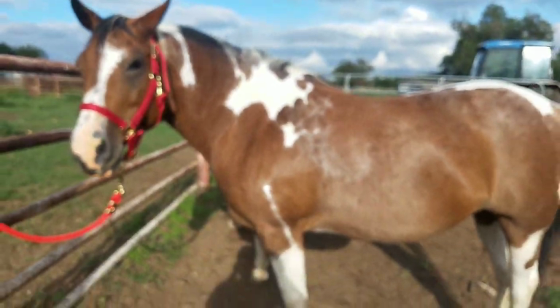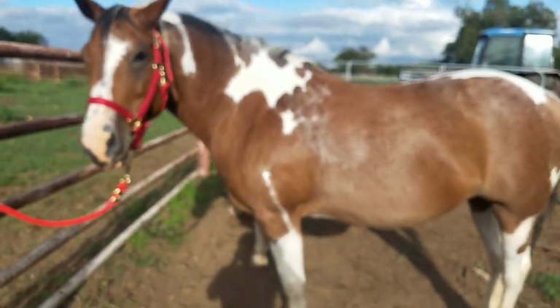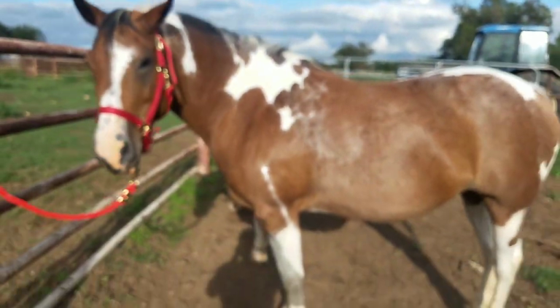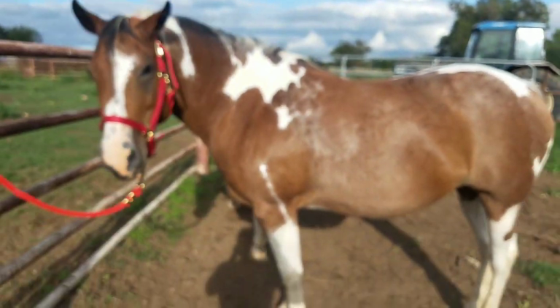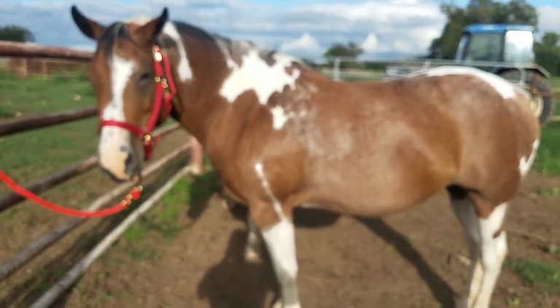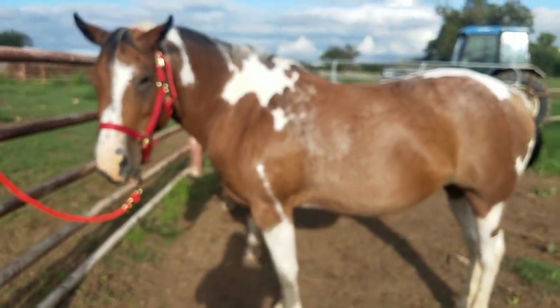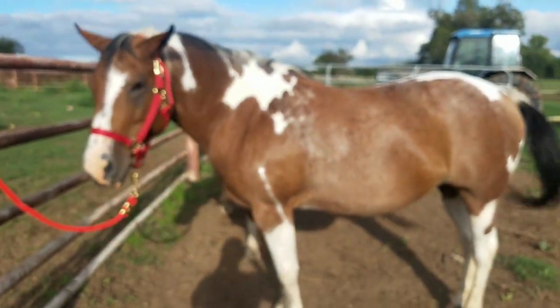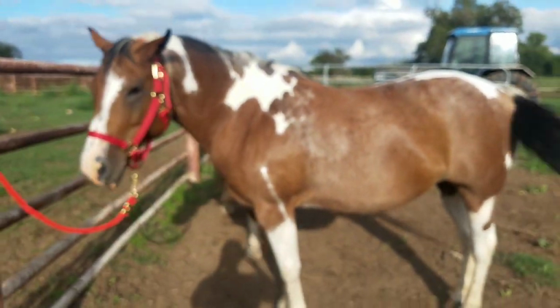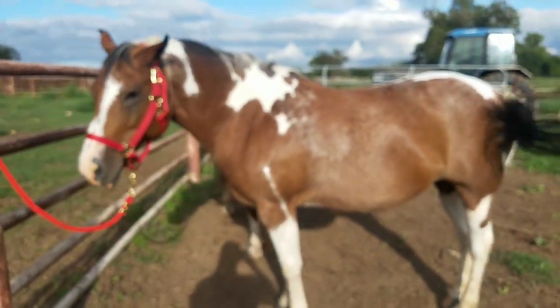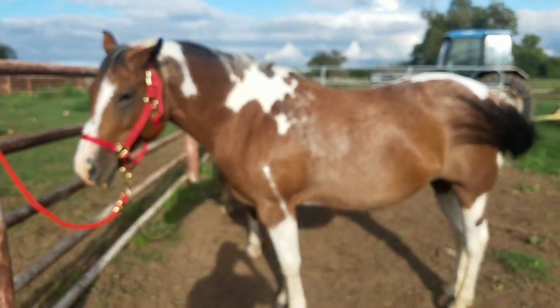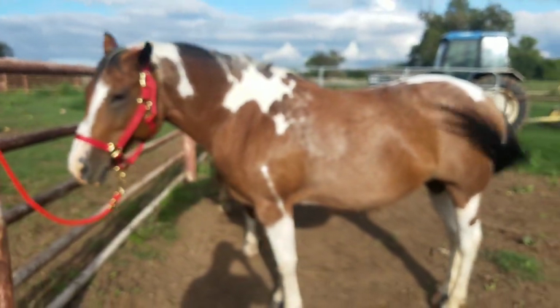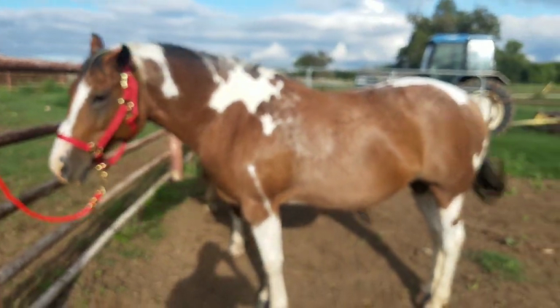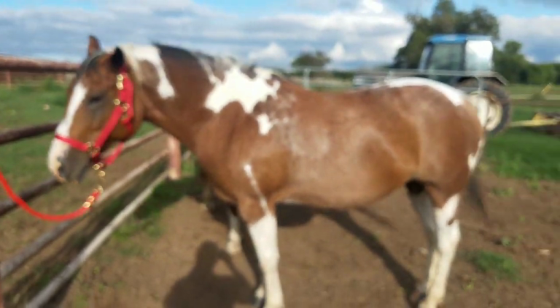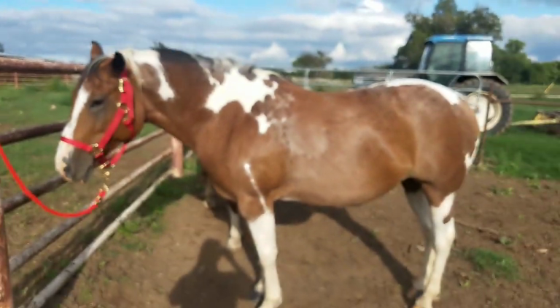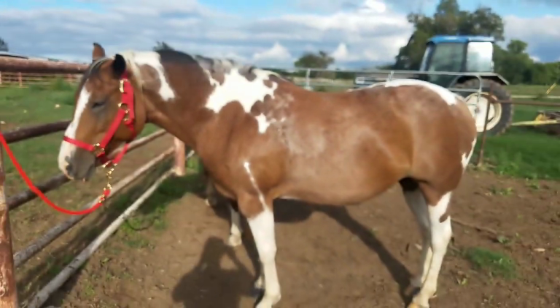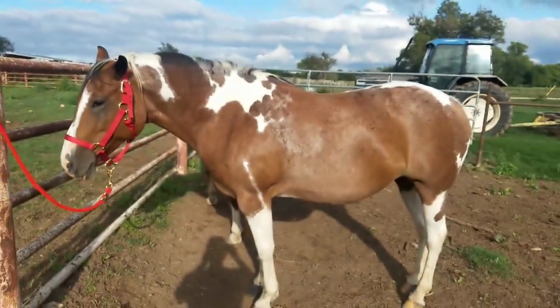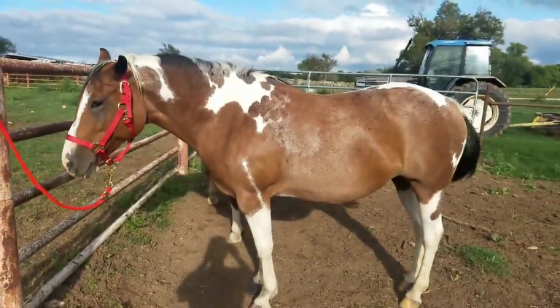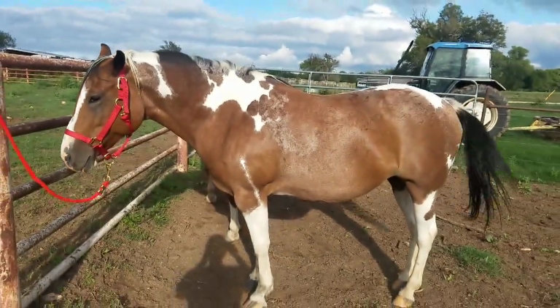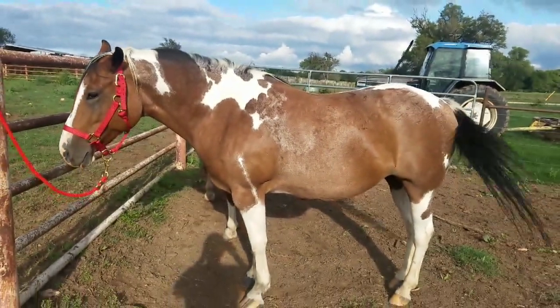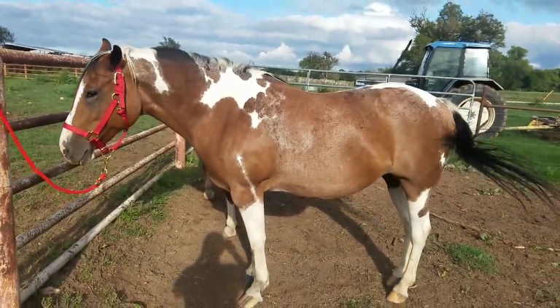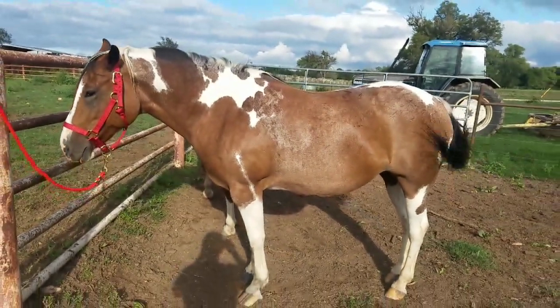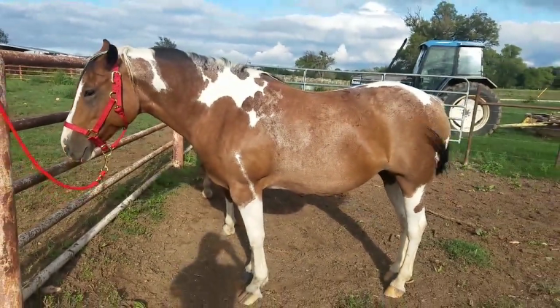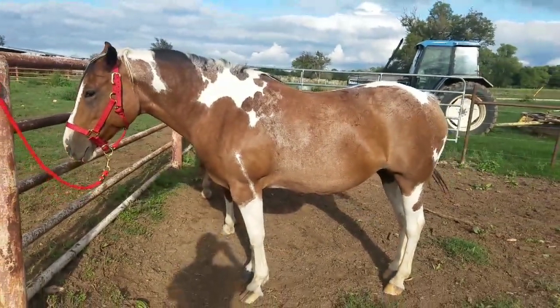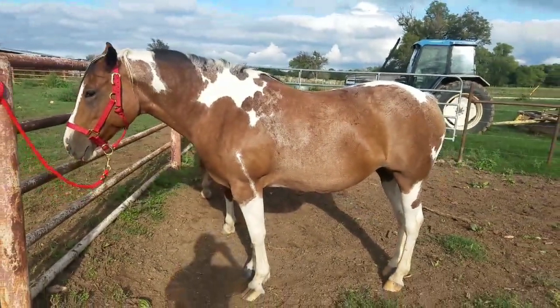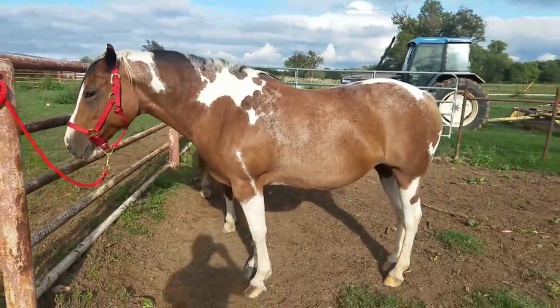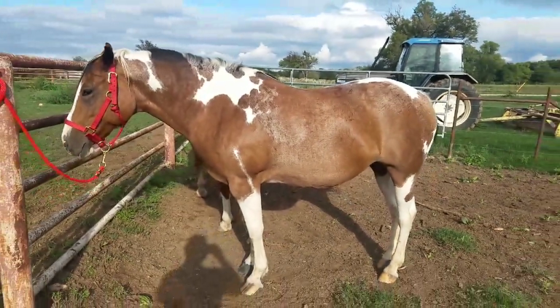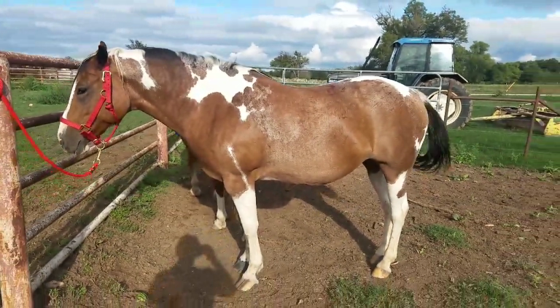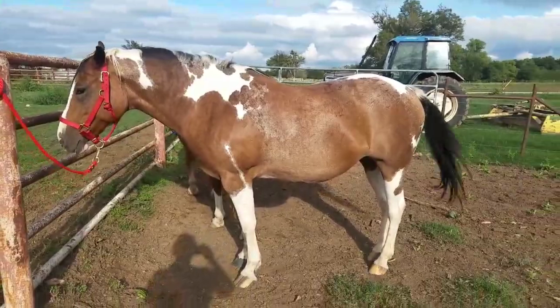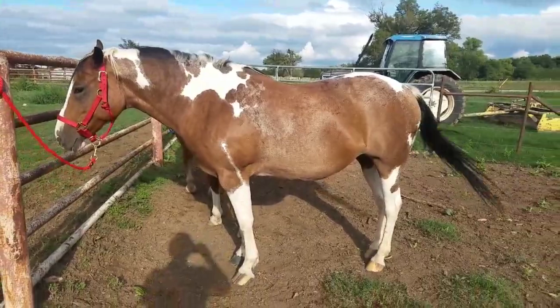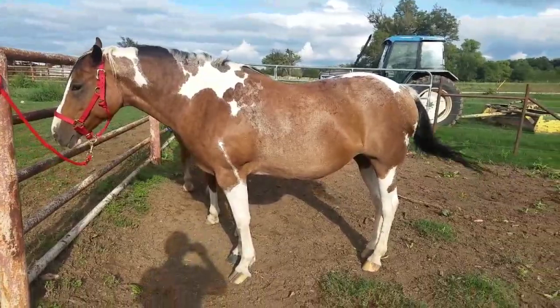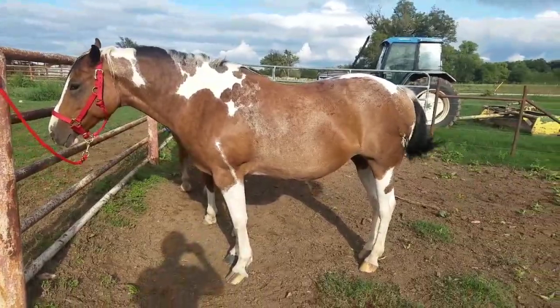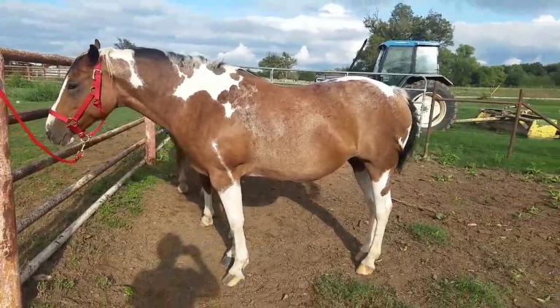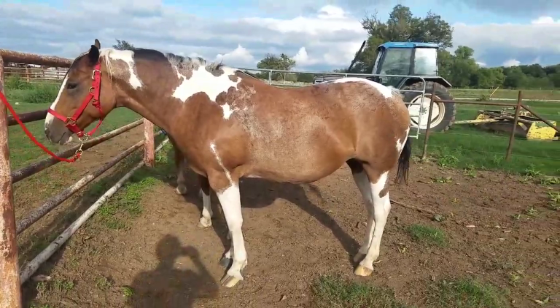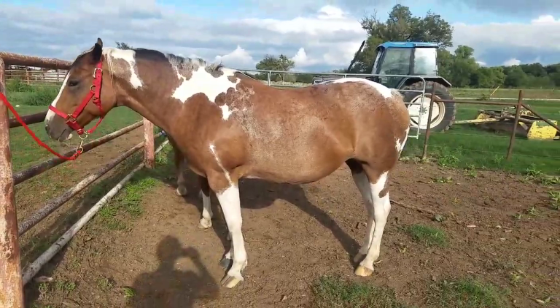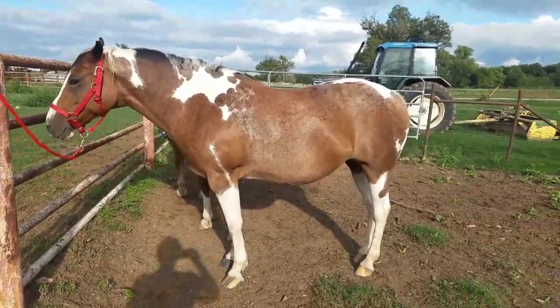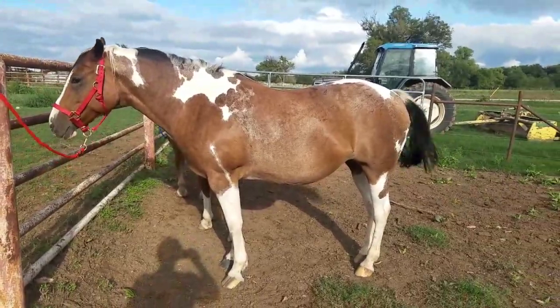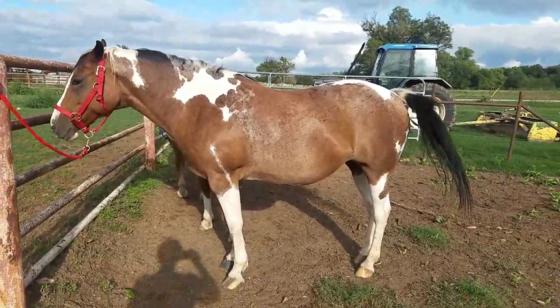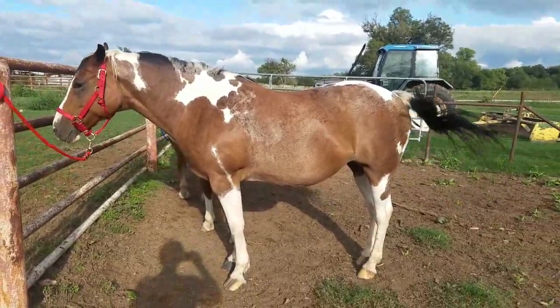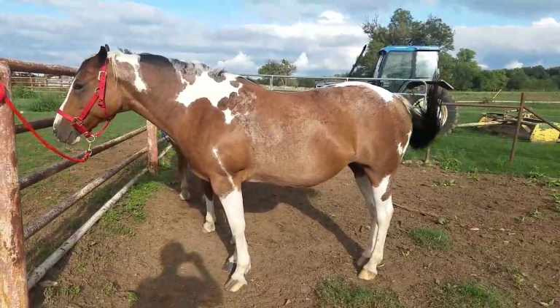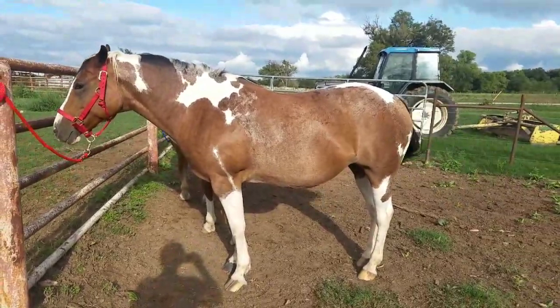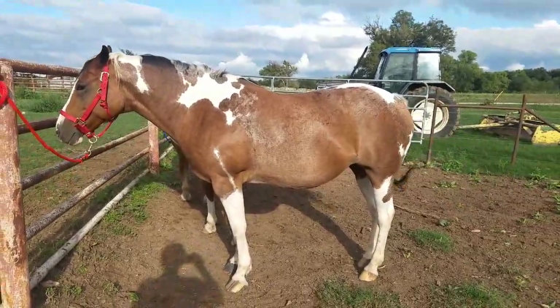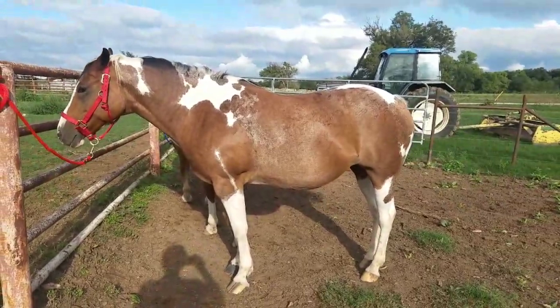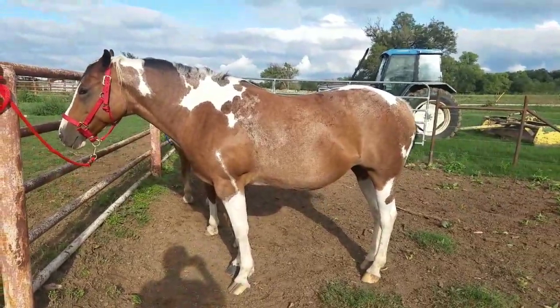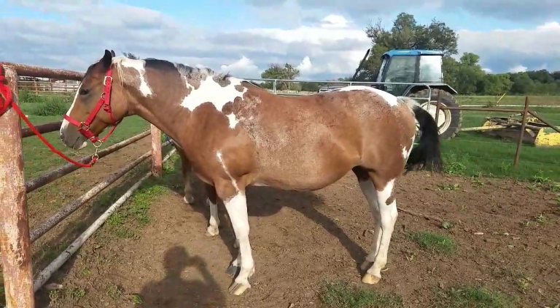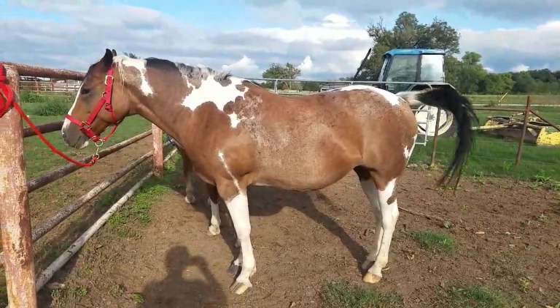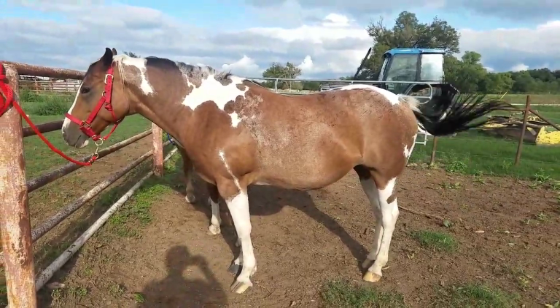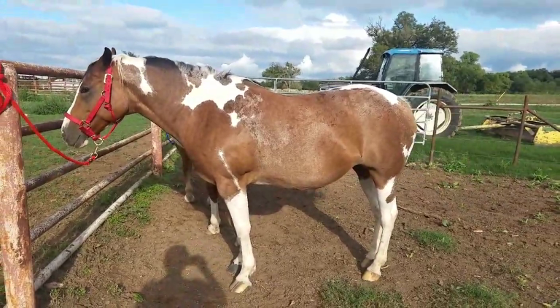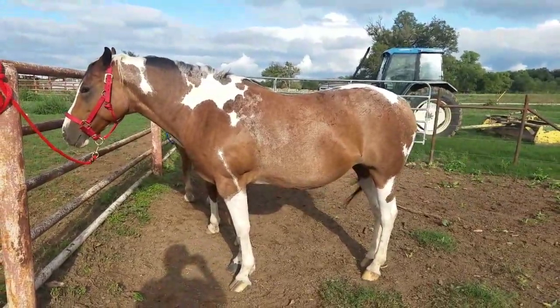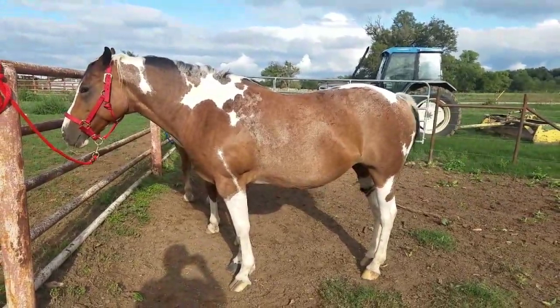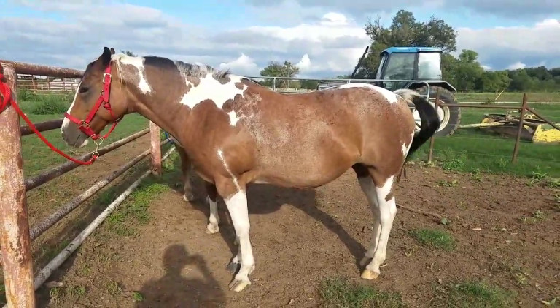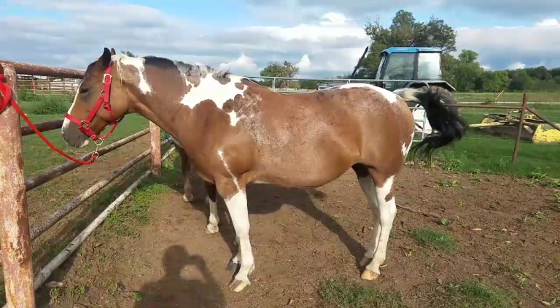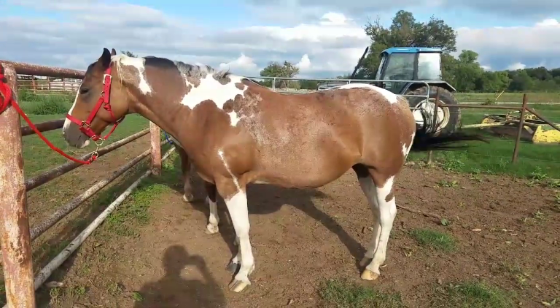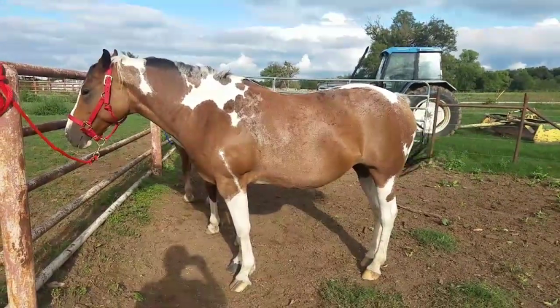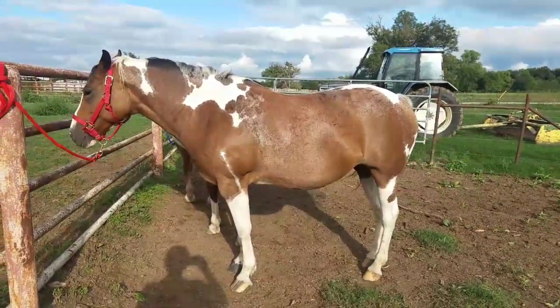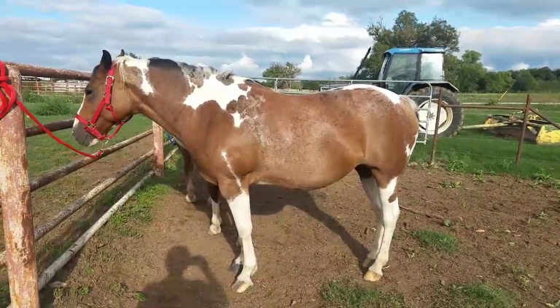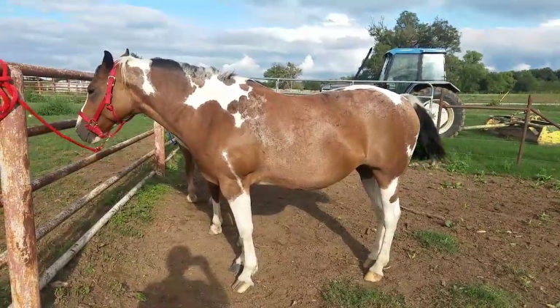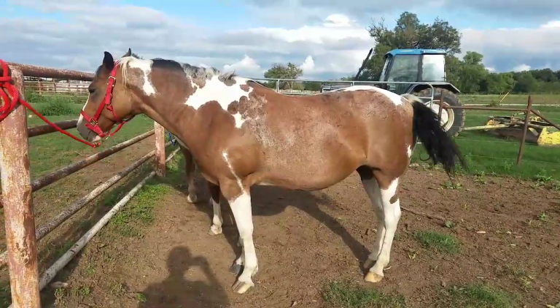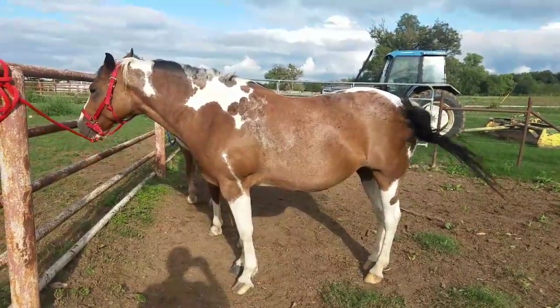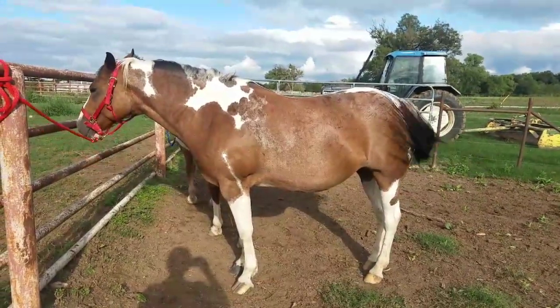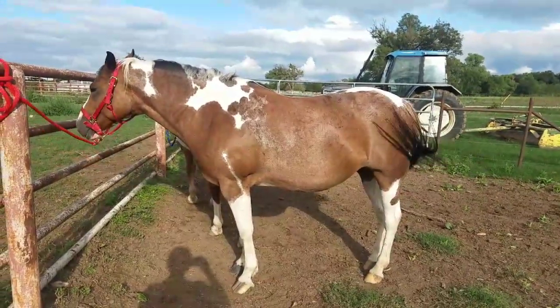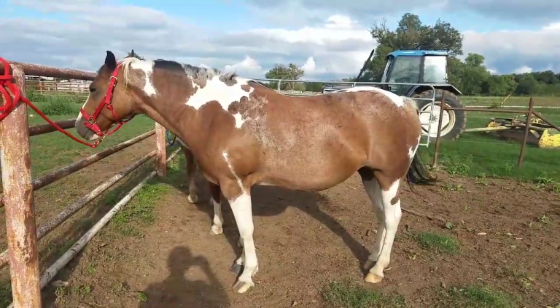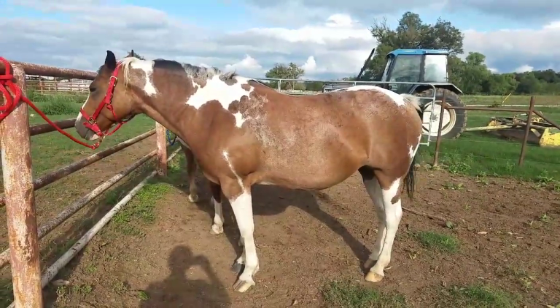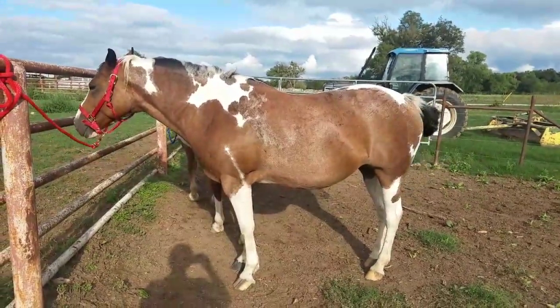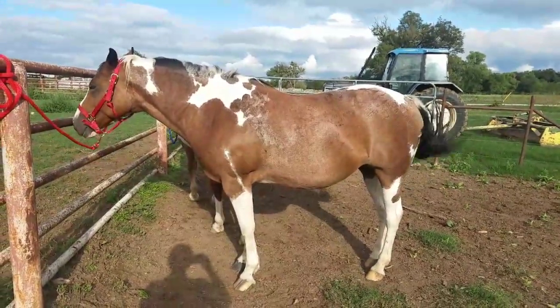So we need to worm the horses with a wormer that includes a boticide.